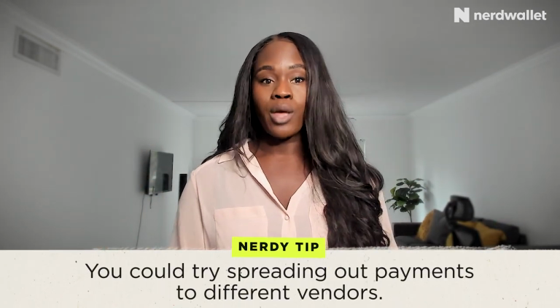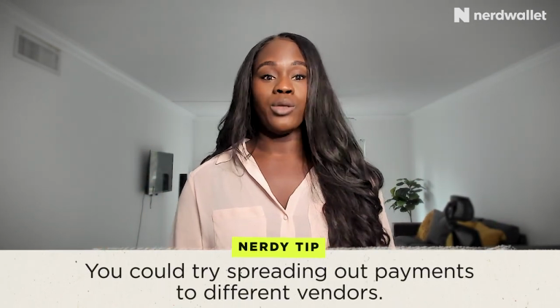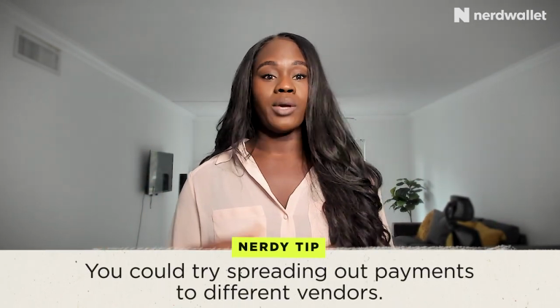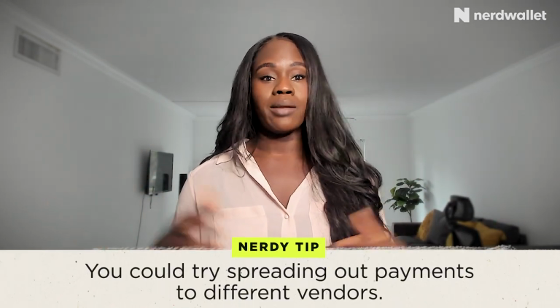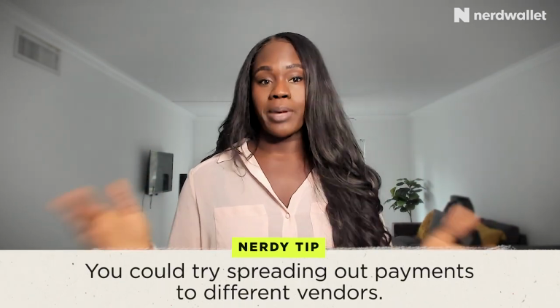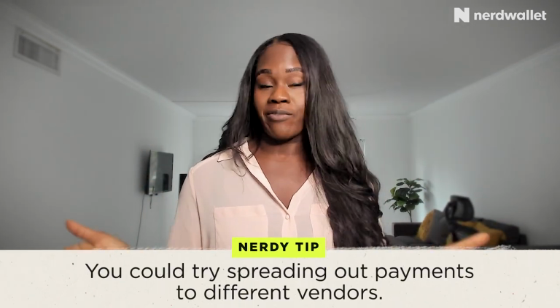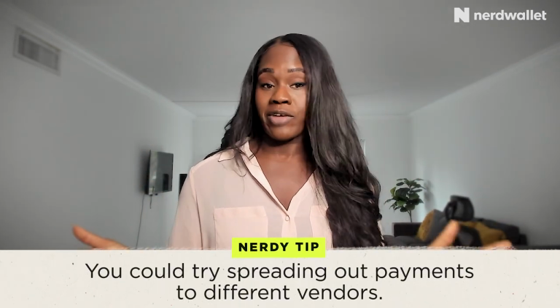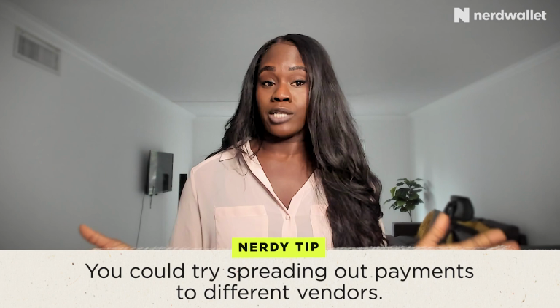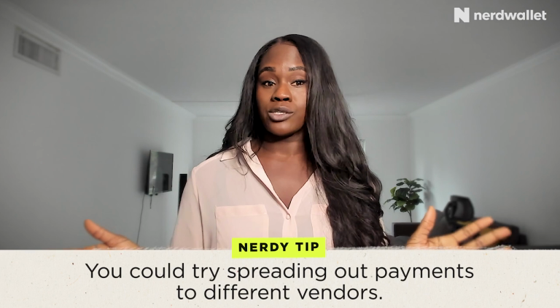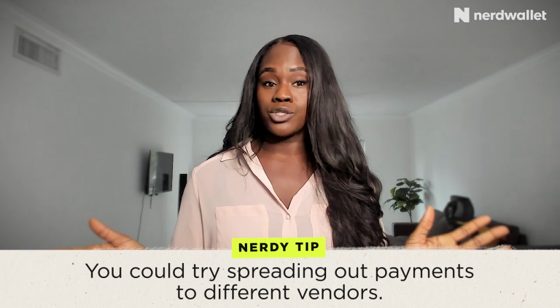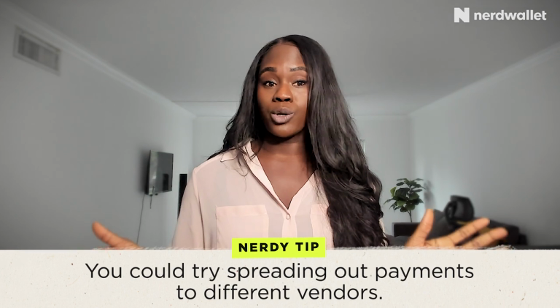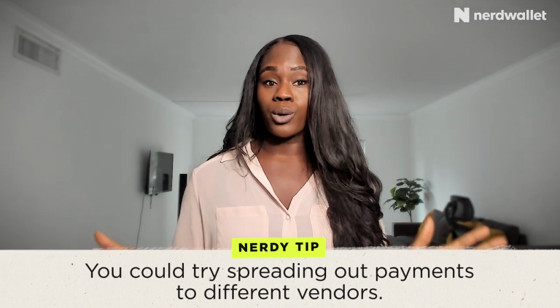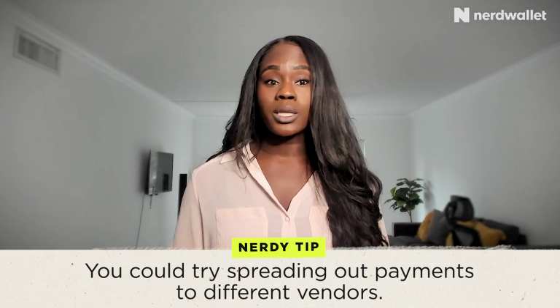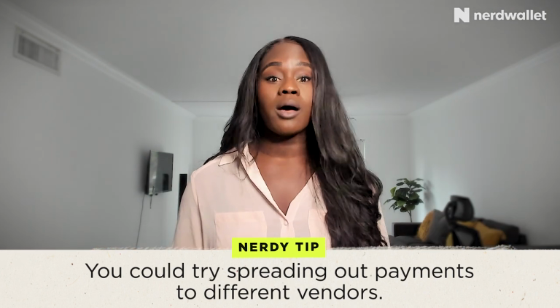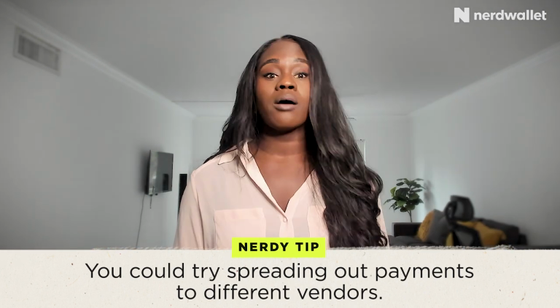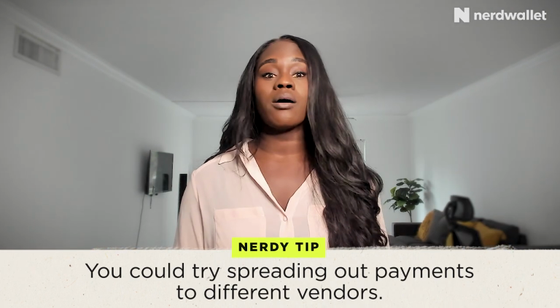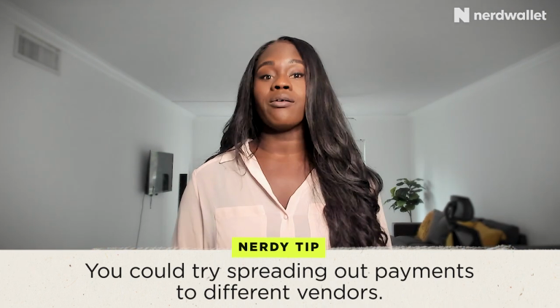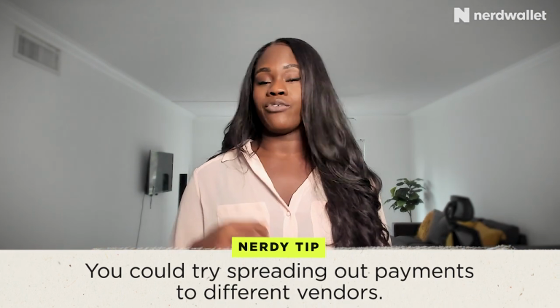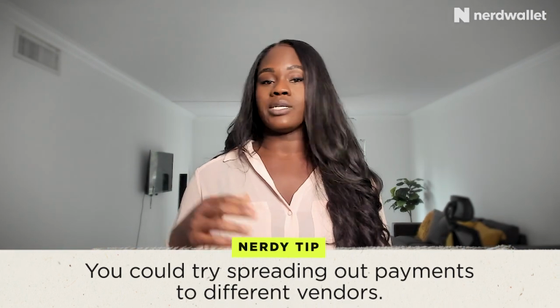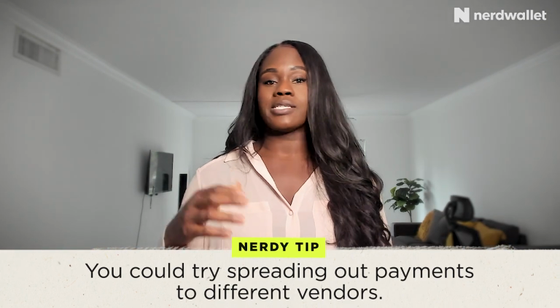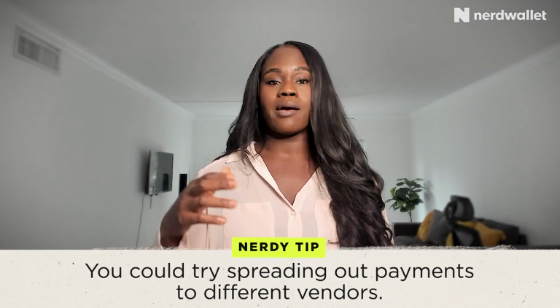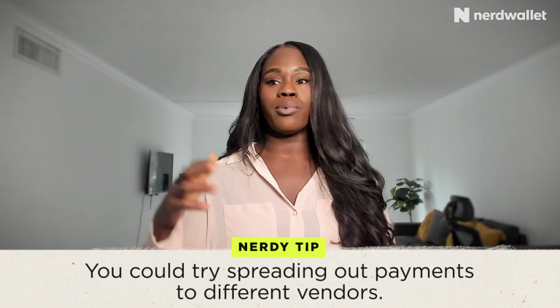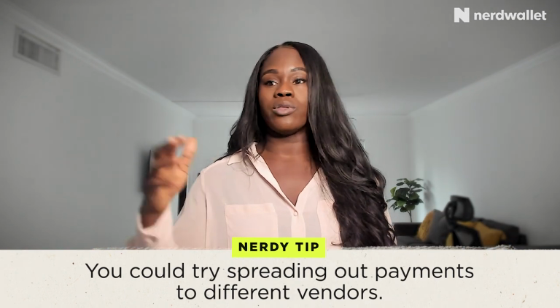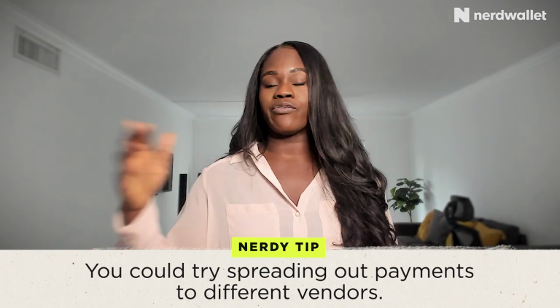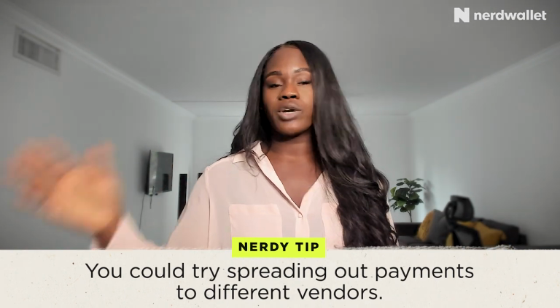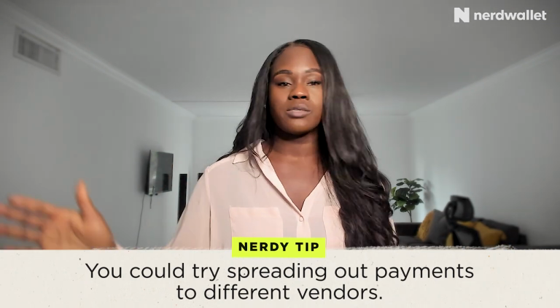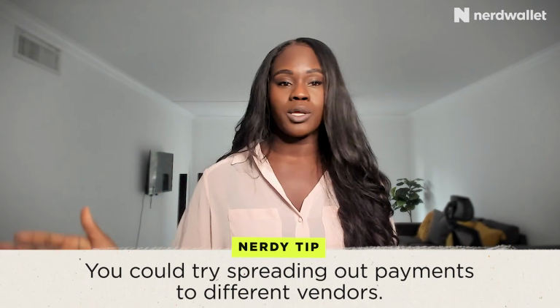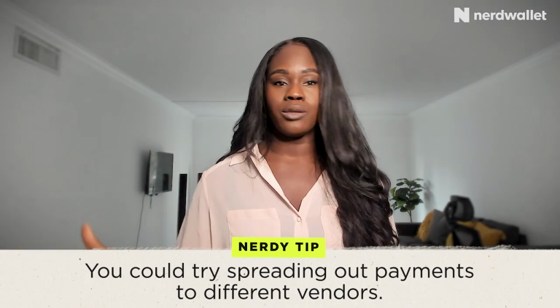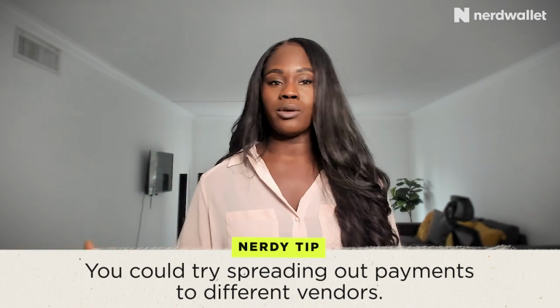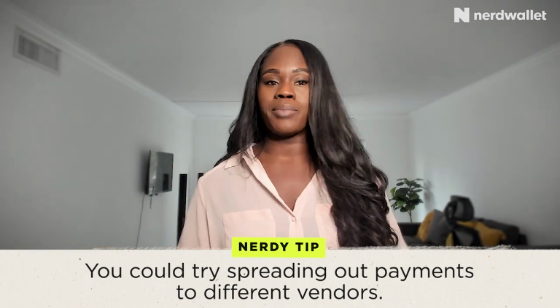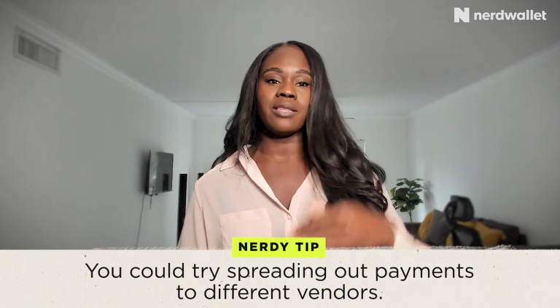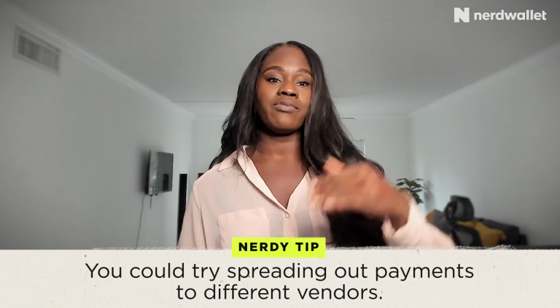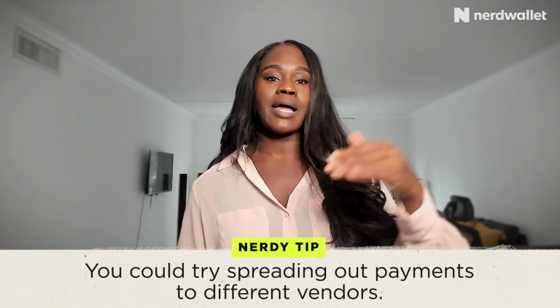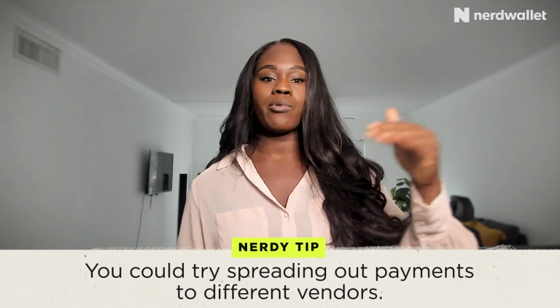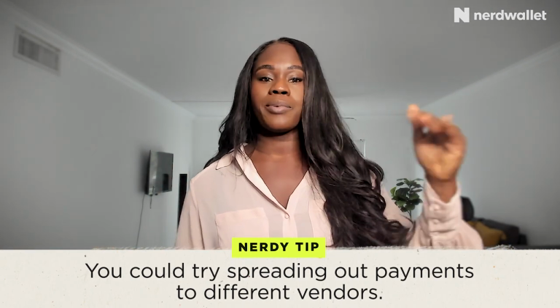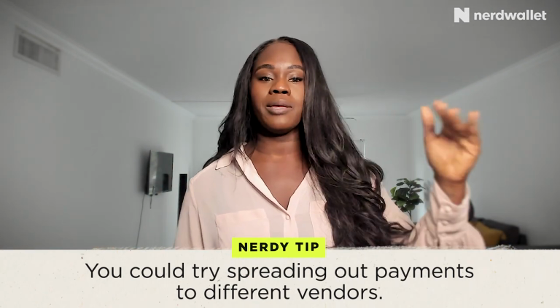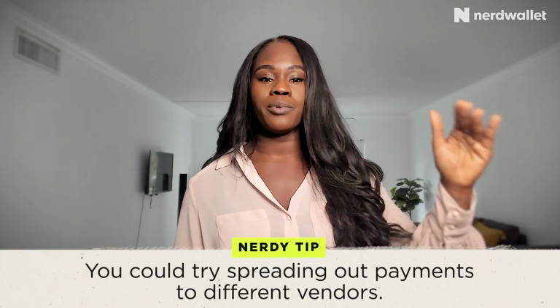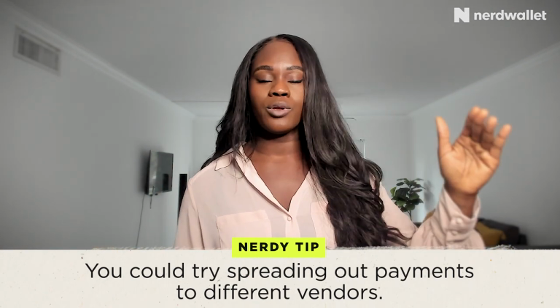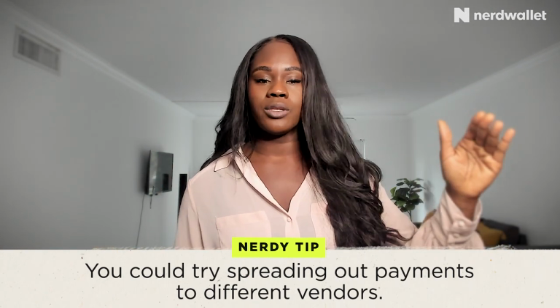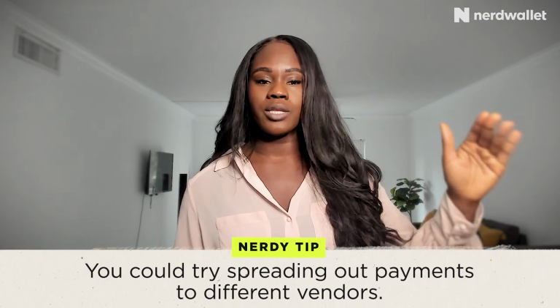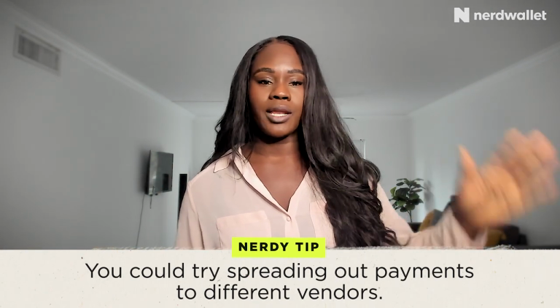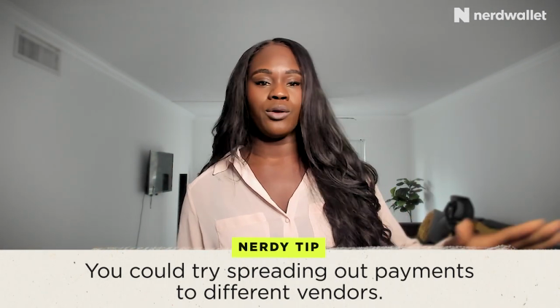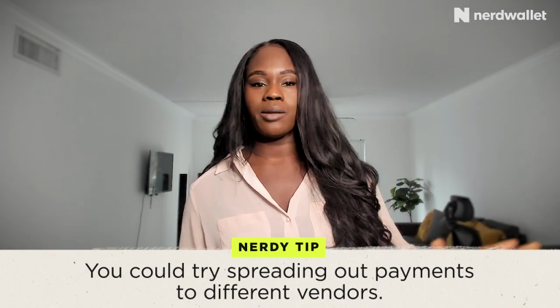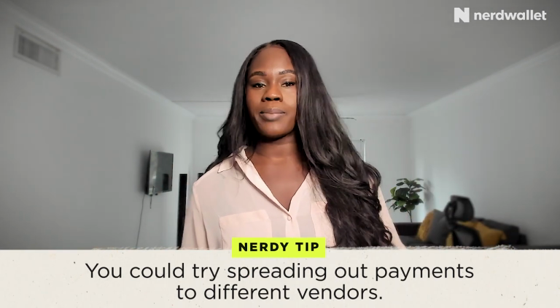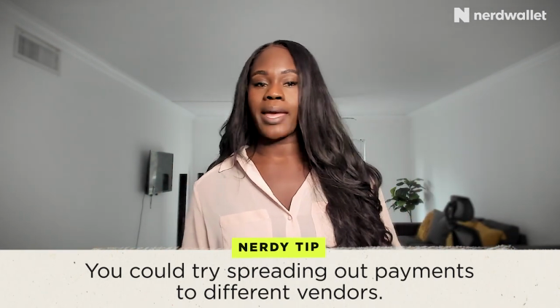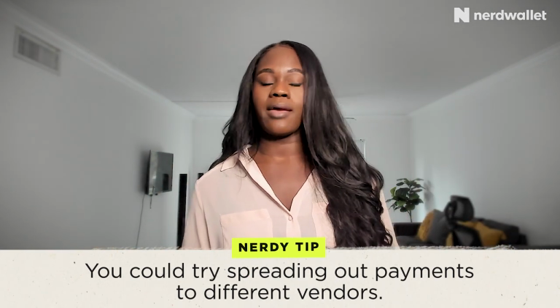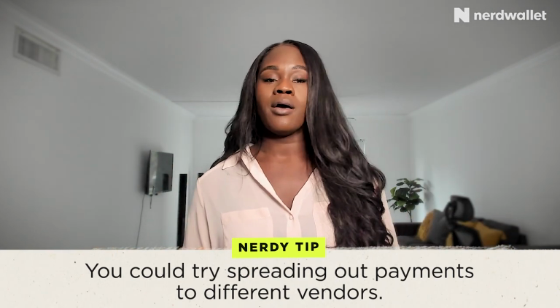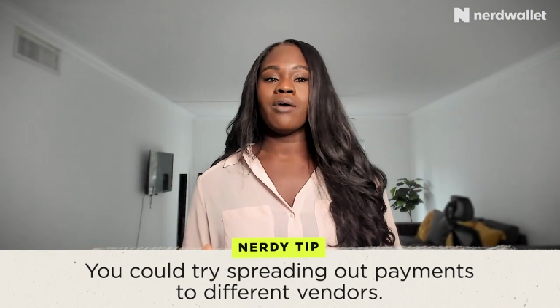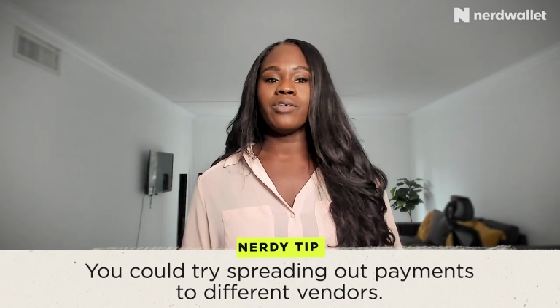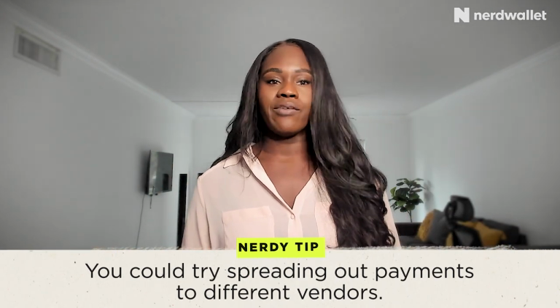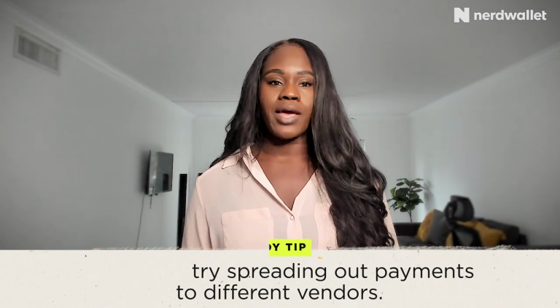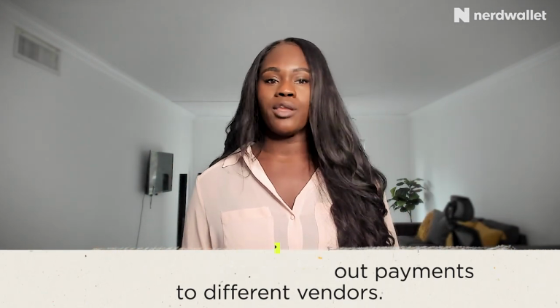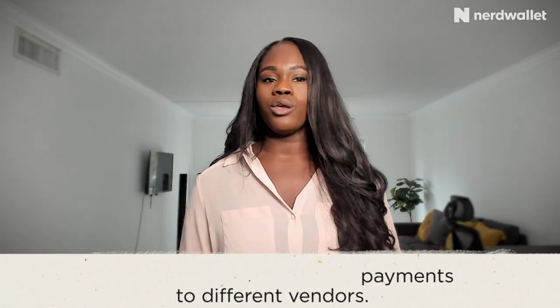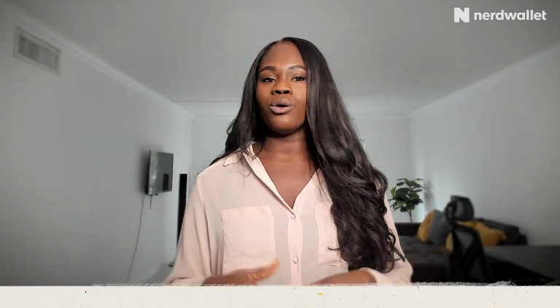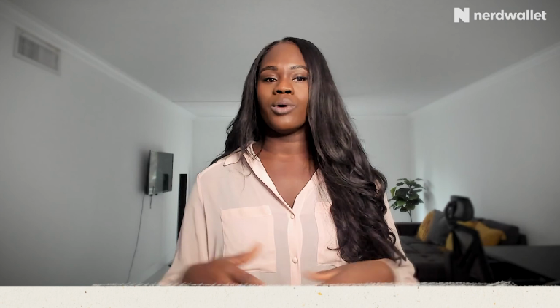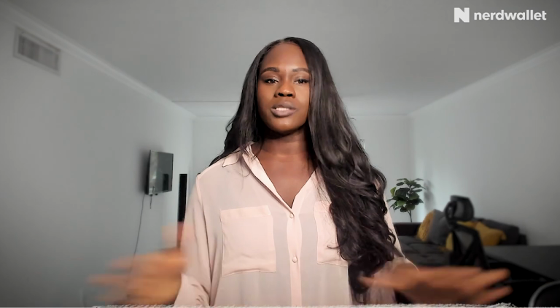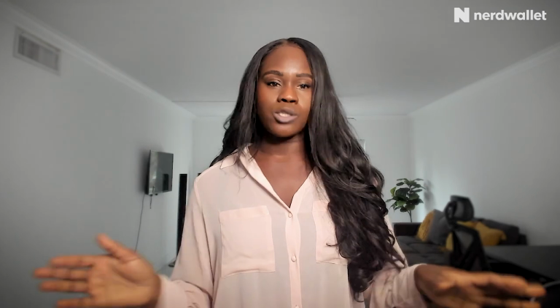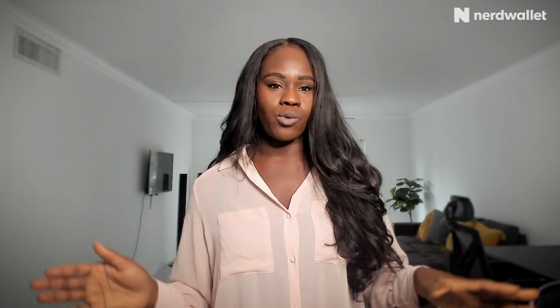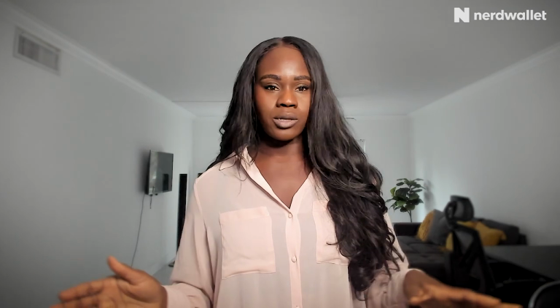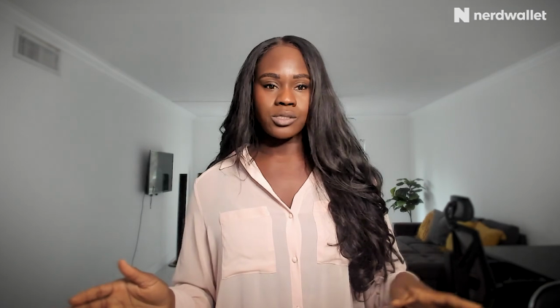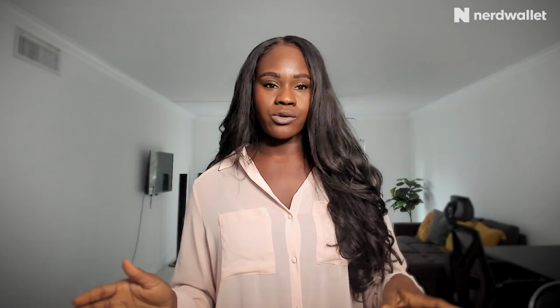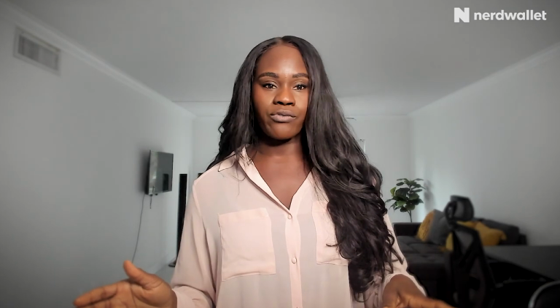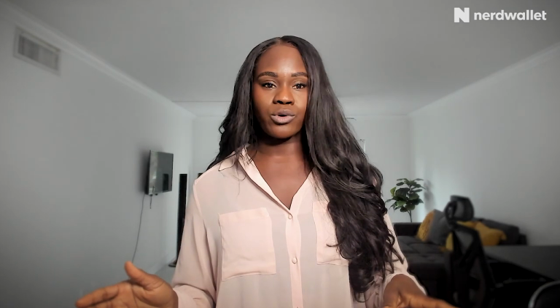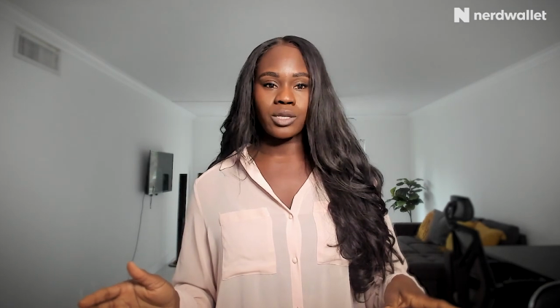Also, you don't have to save all of that money in one lump sum. You can pay vendors as you go along — for example, the first month you can pay the florist, then you can pay for the venue, and so on and so forth.